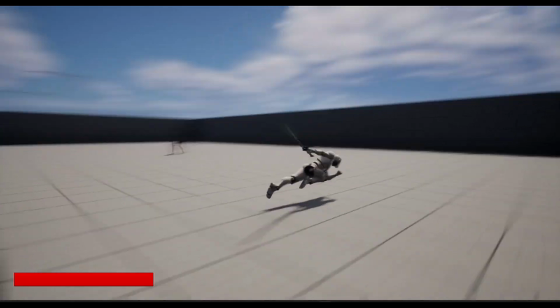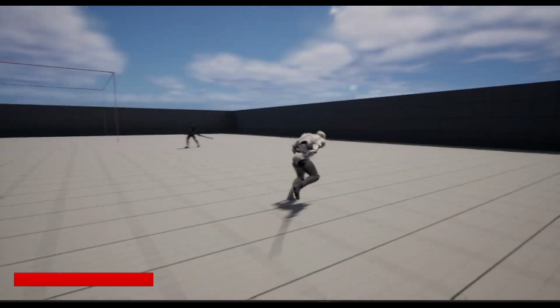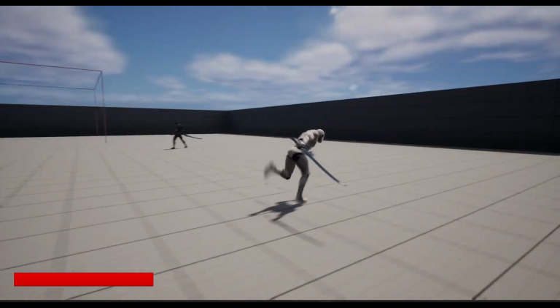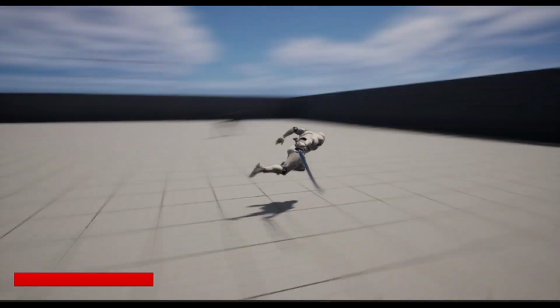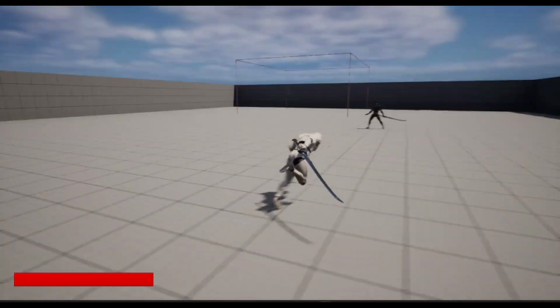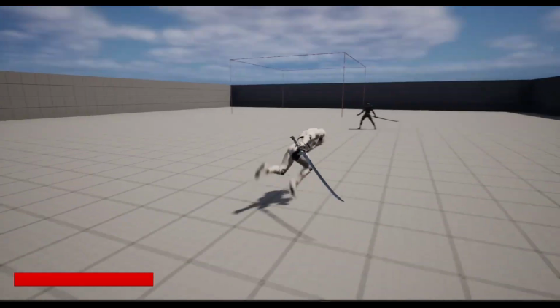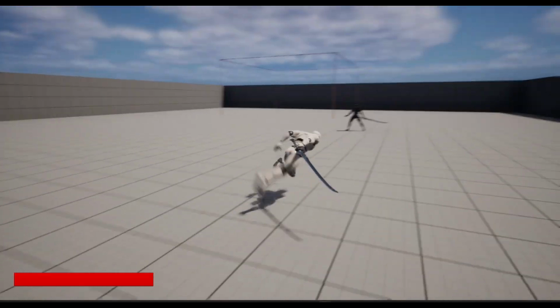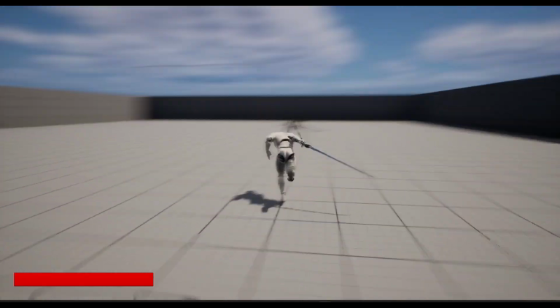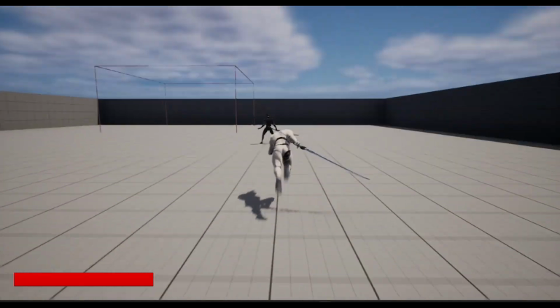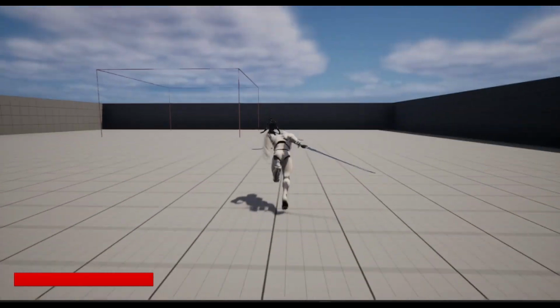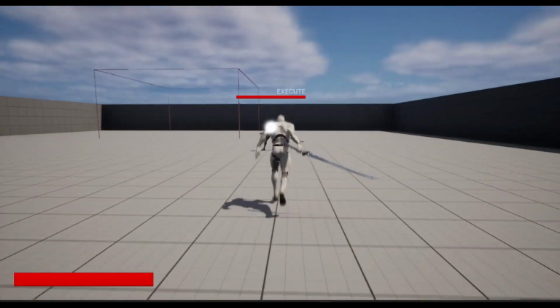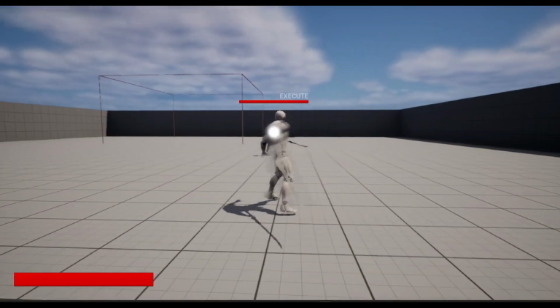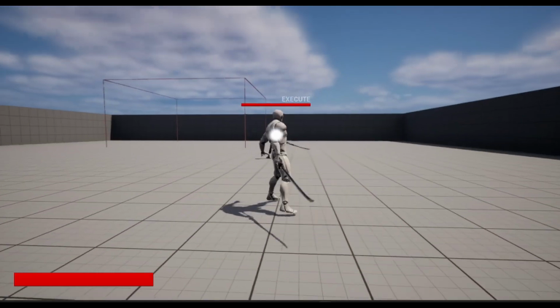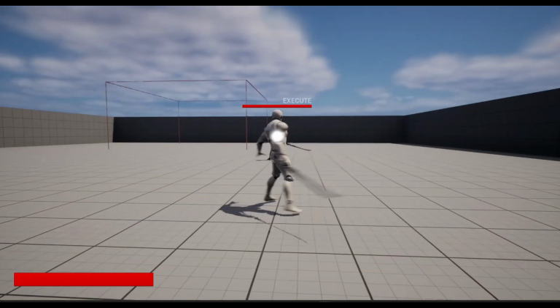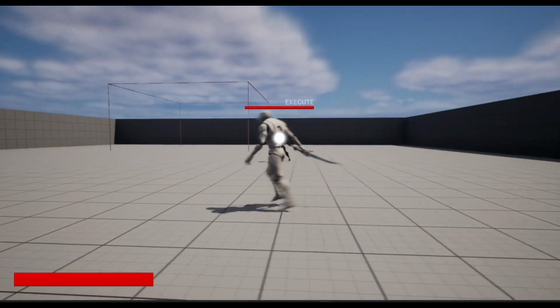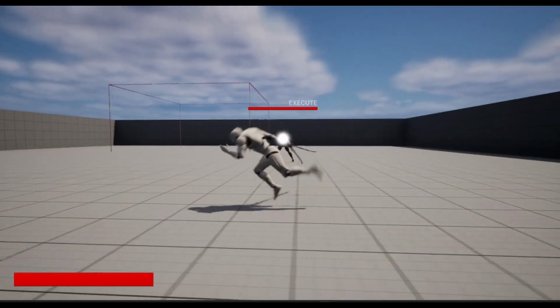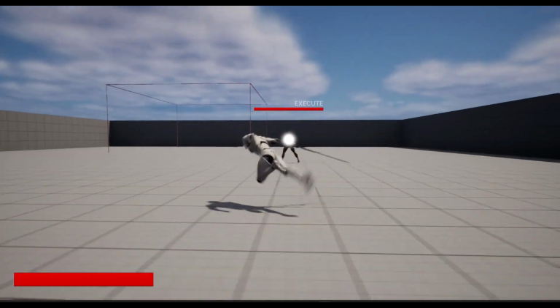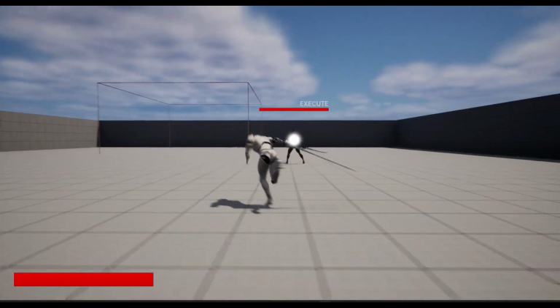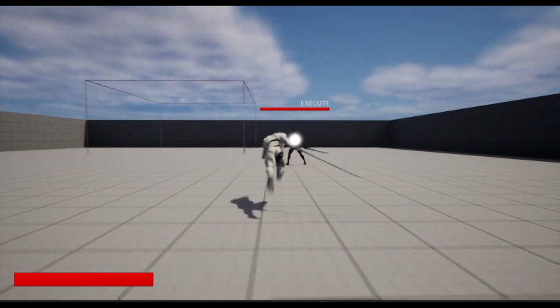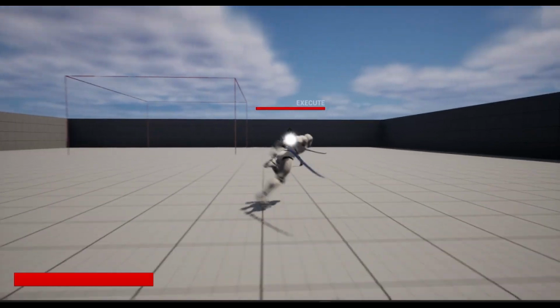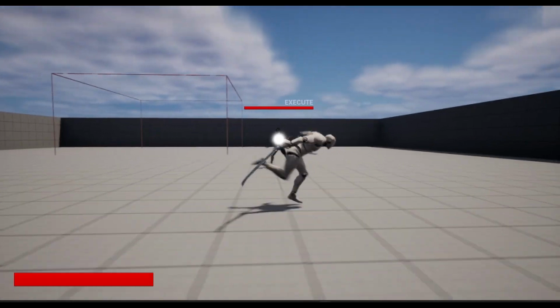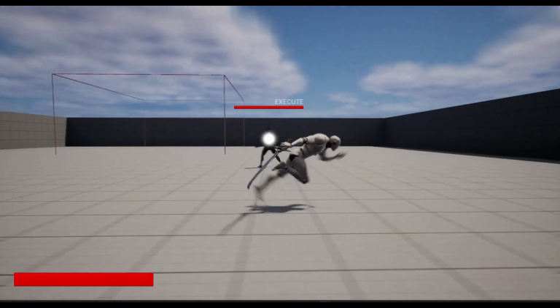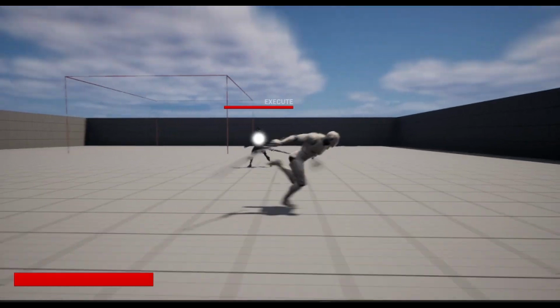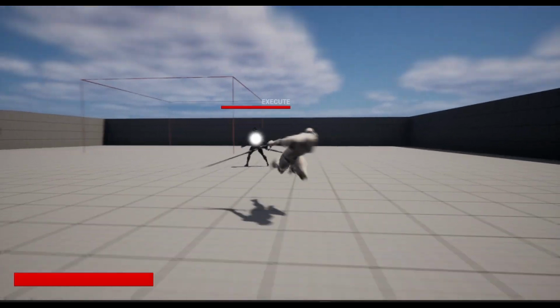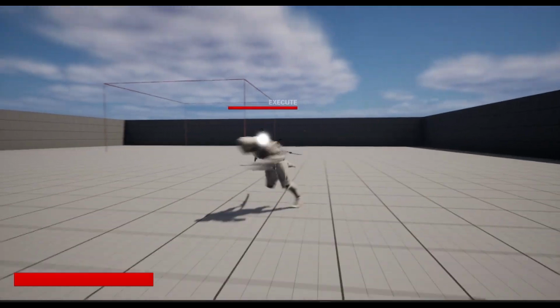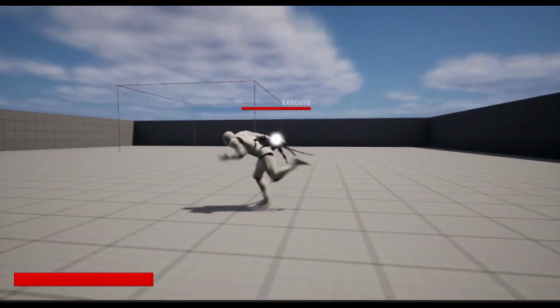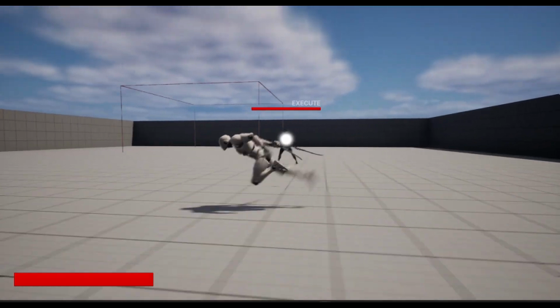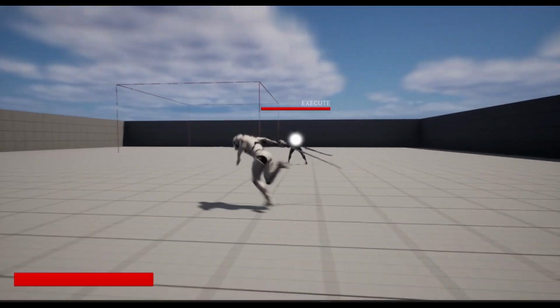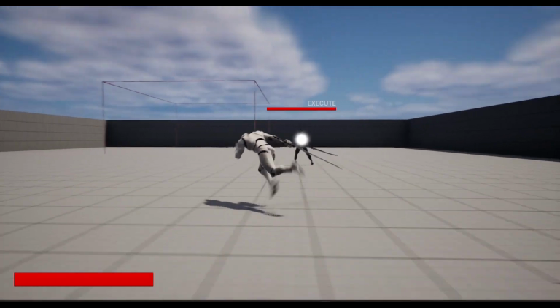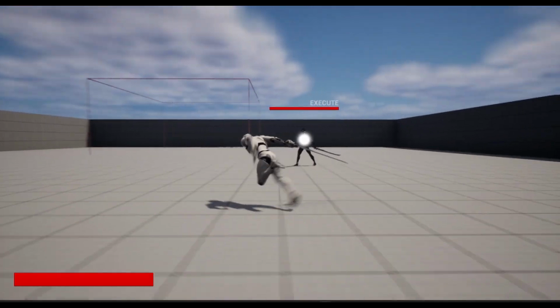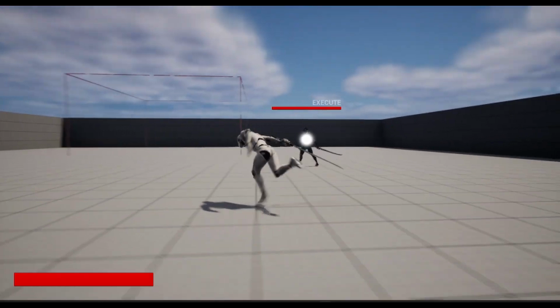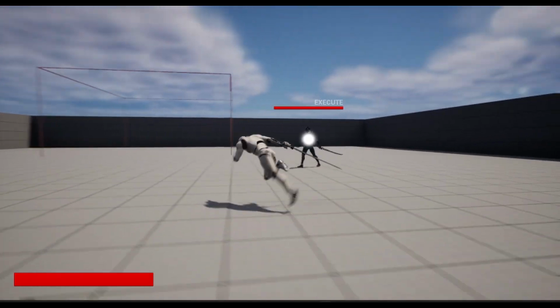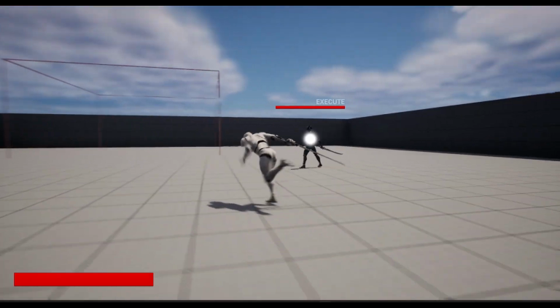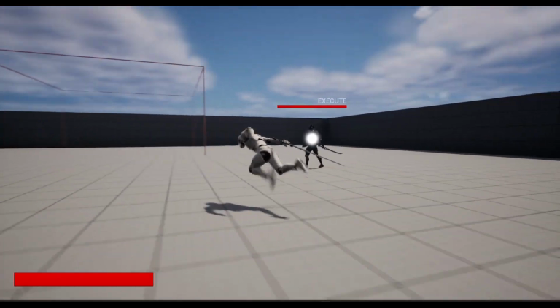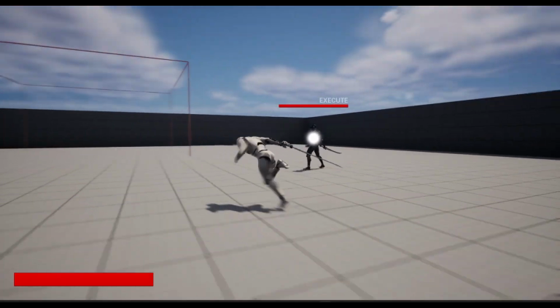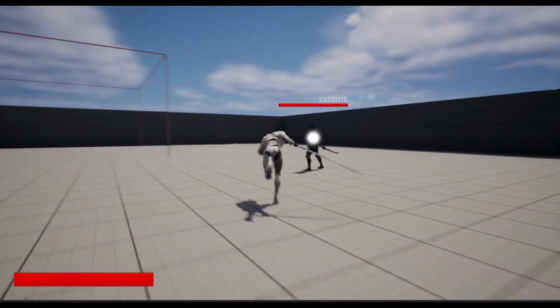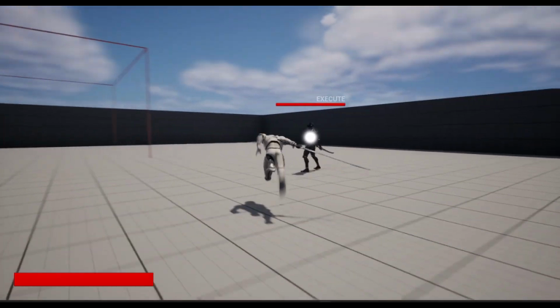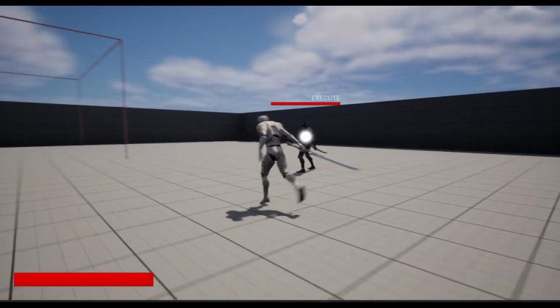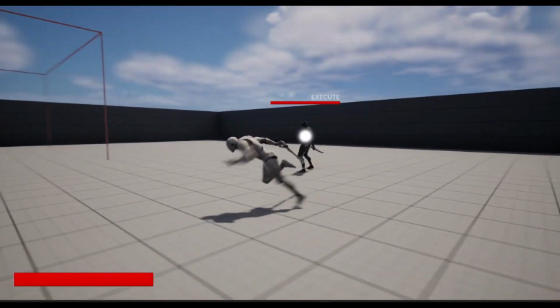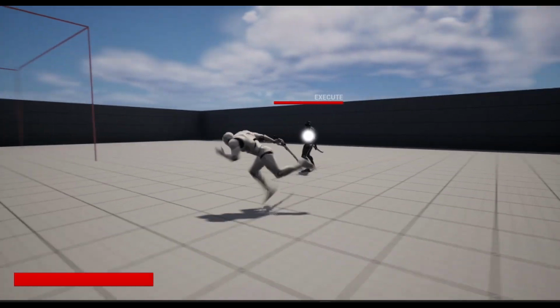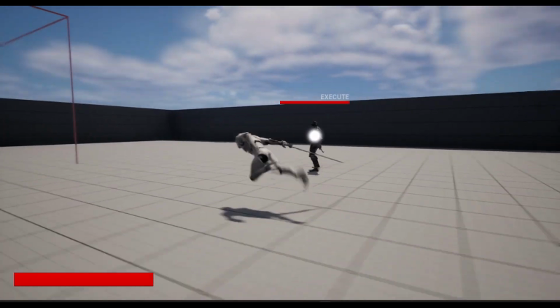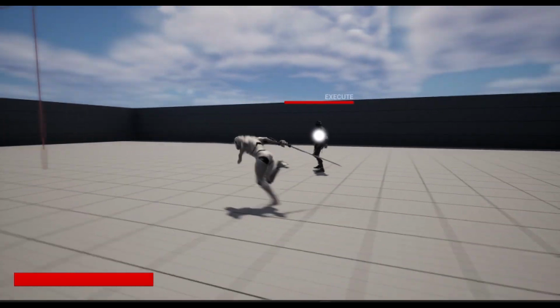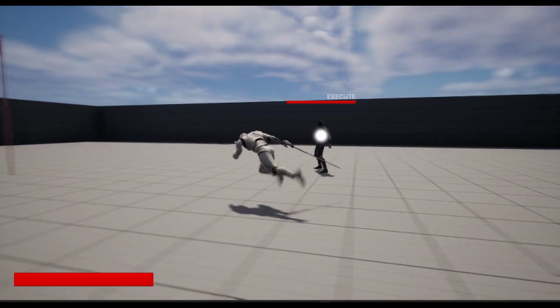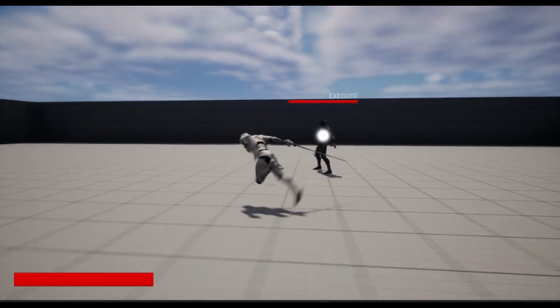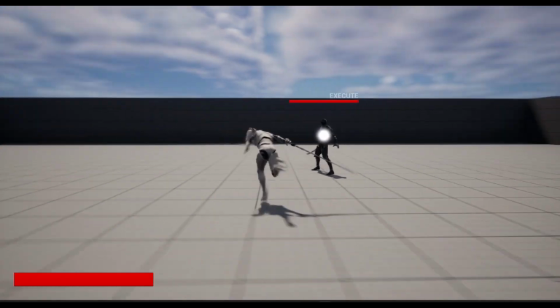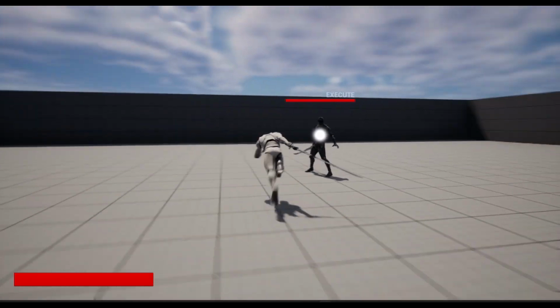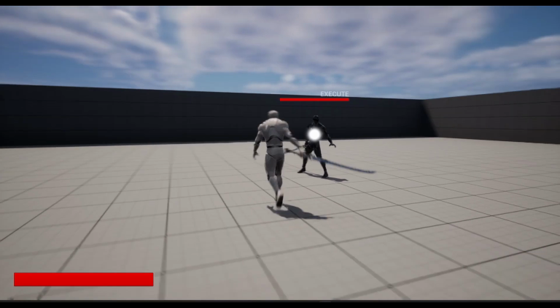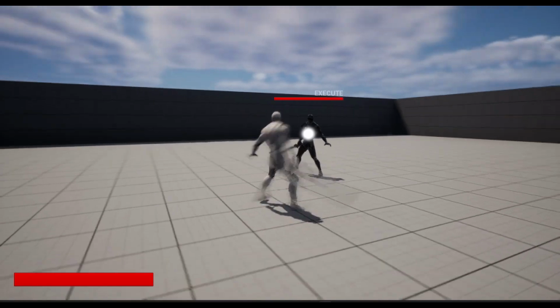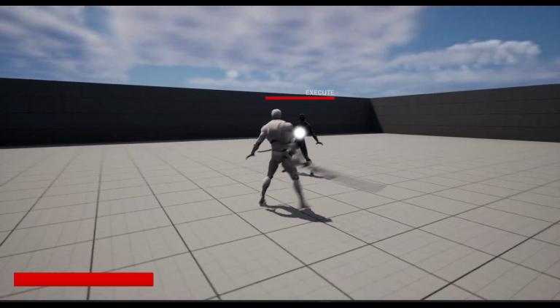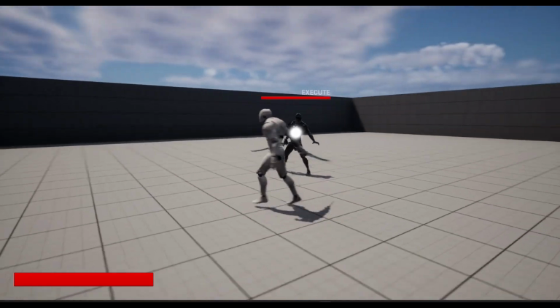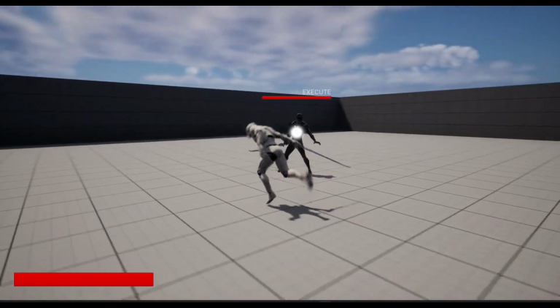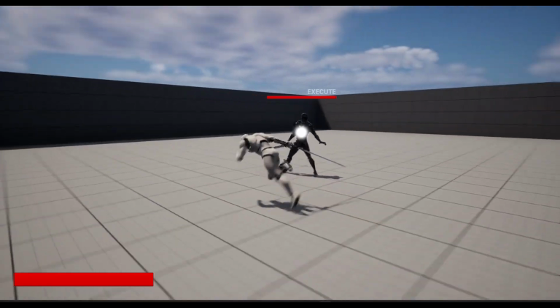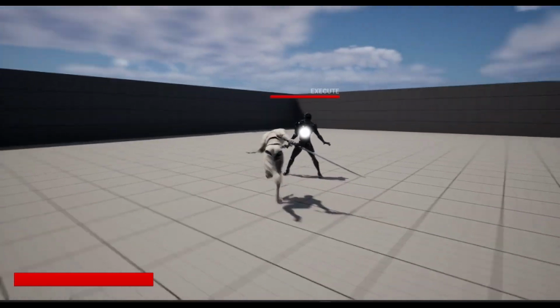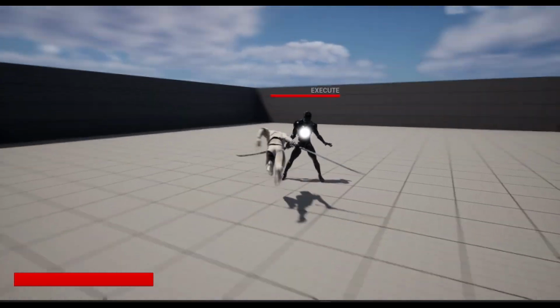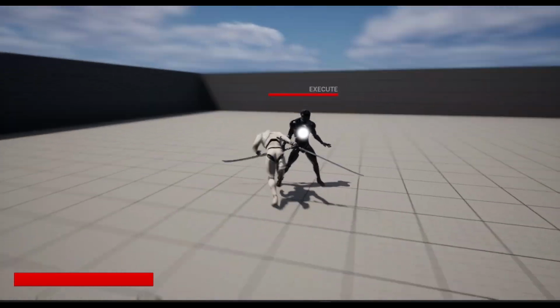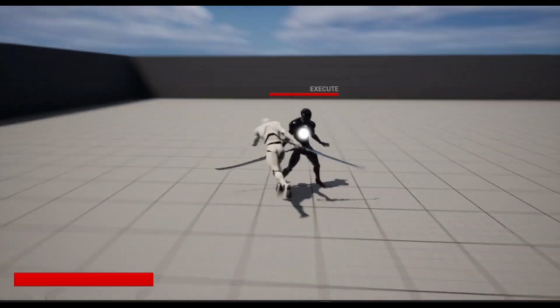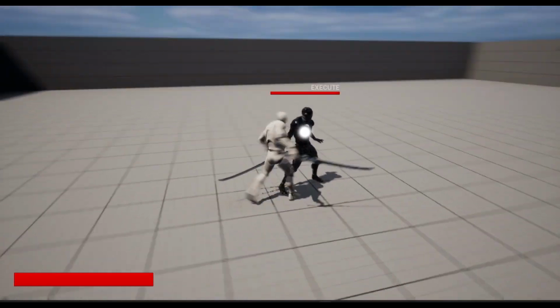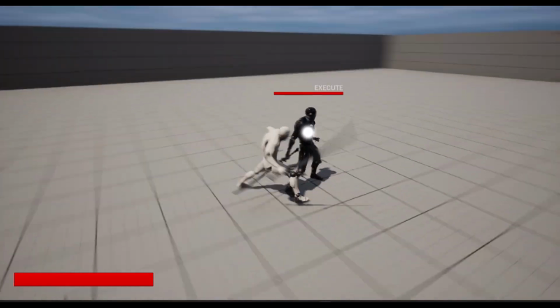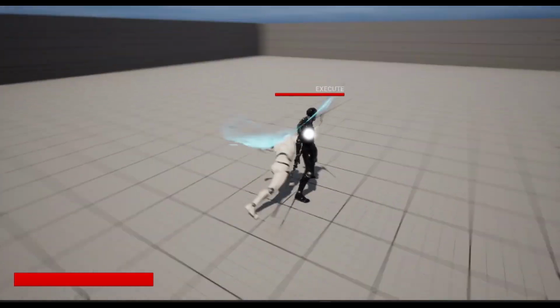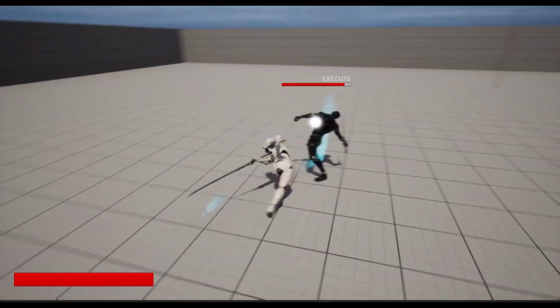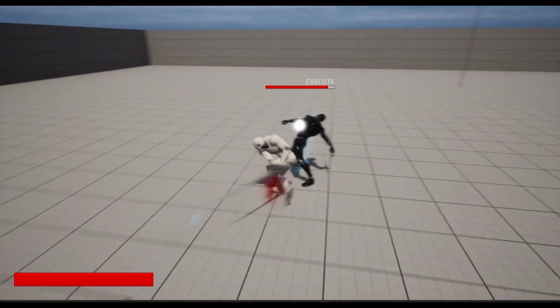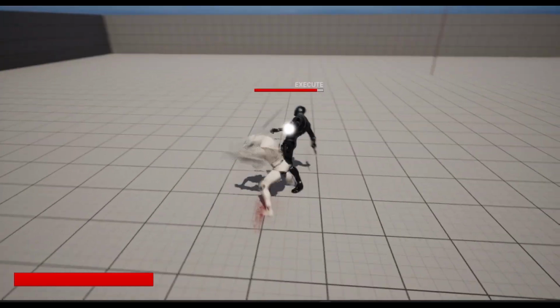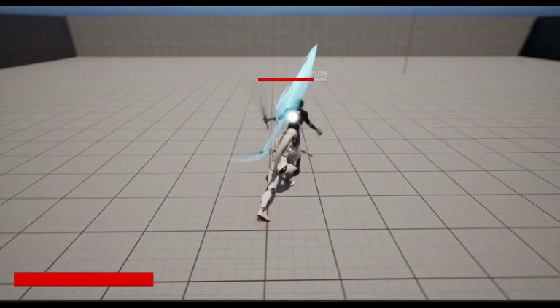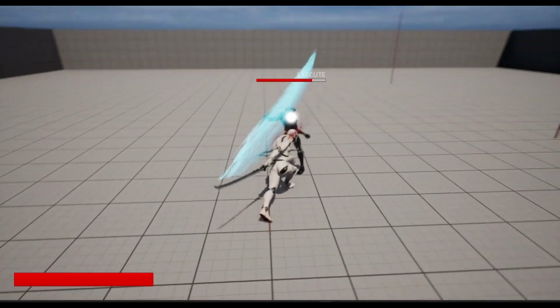We also have a turn system with UI and a HUD. As you can see, the player and enemy both have health, and we can attack enemies.